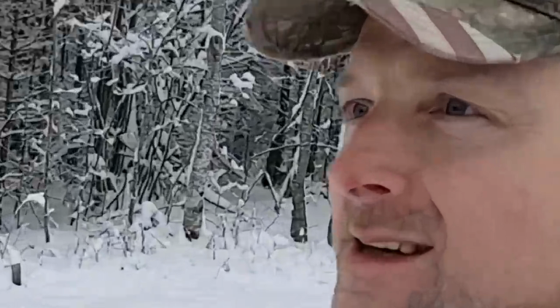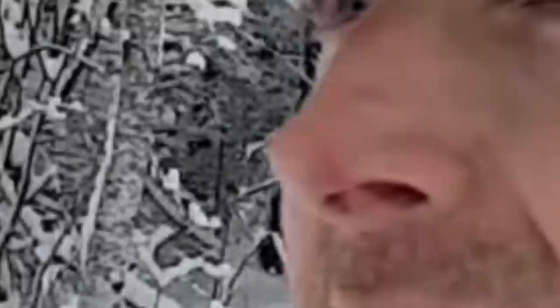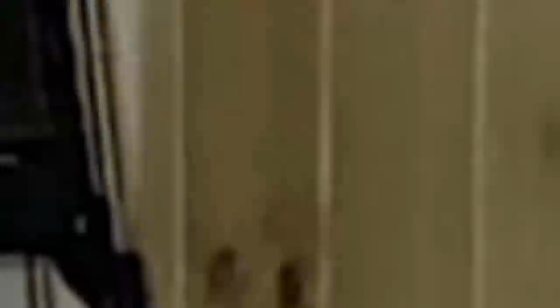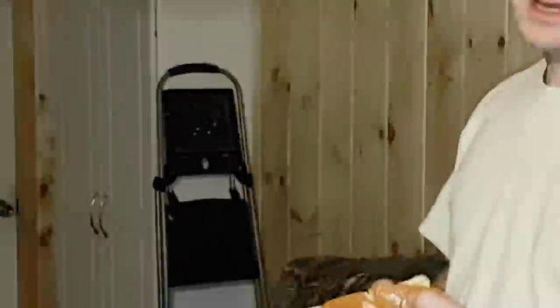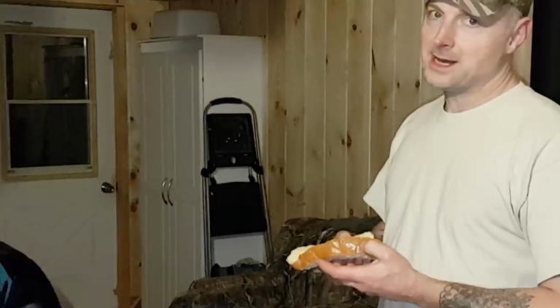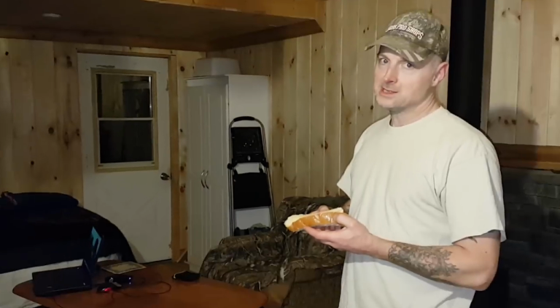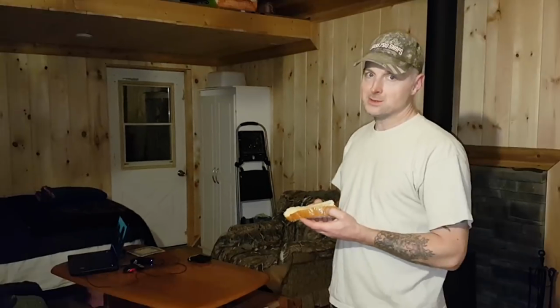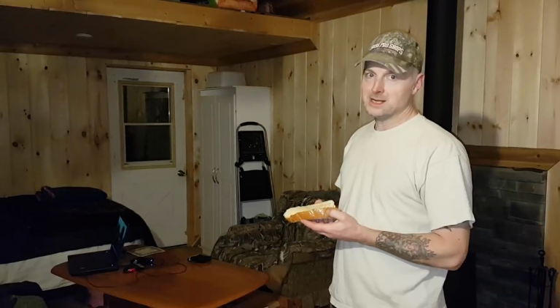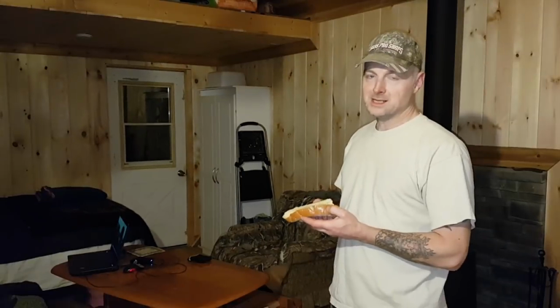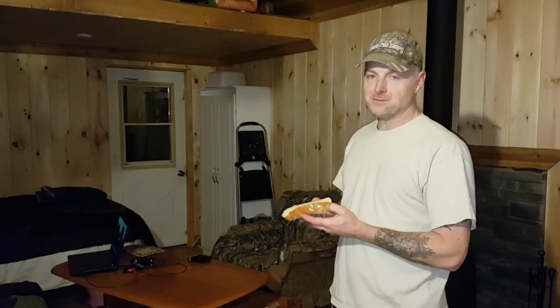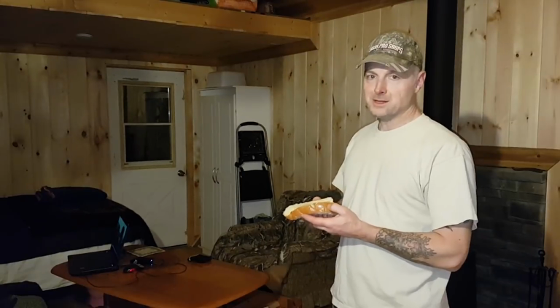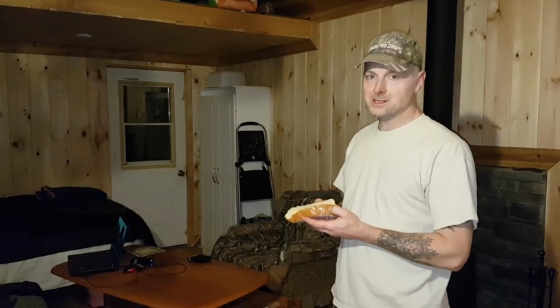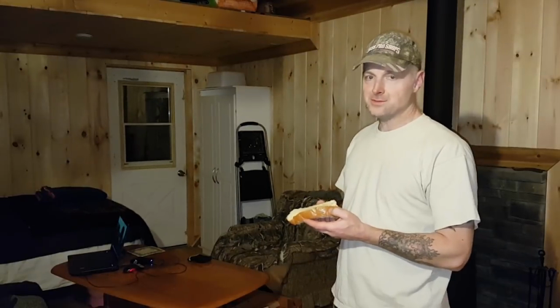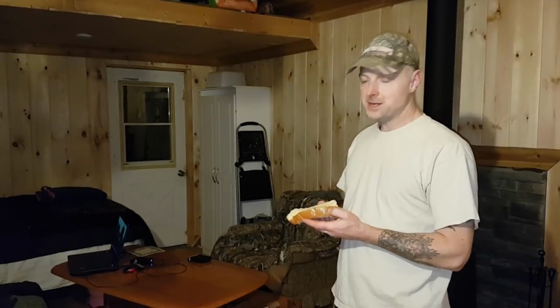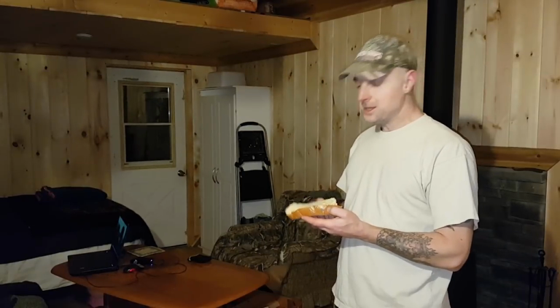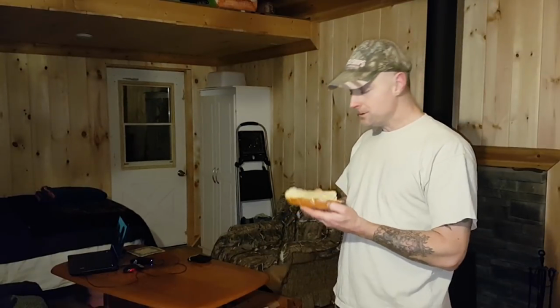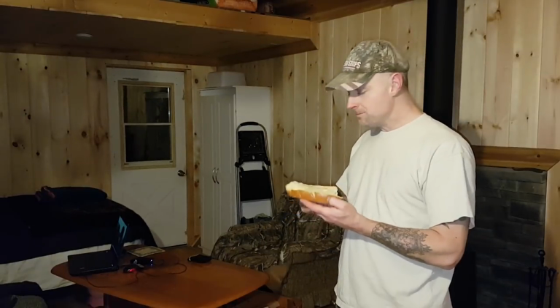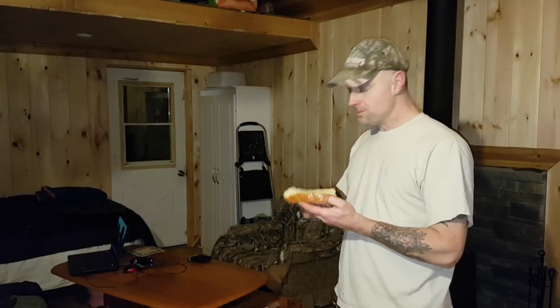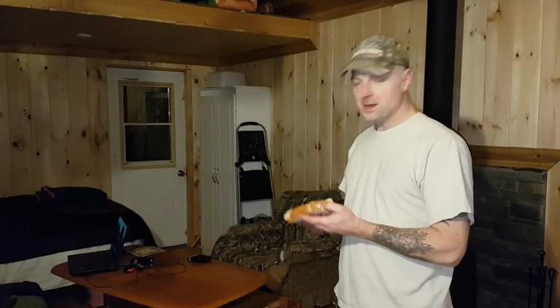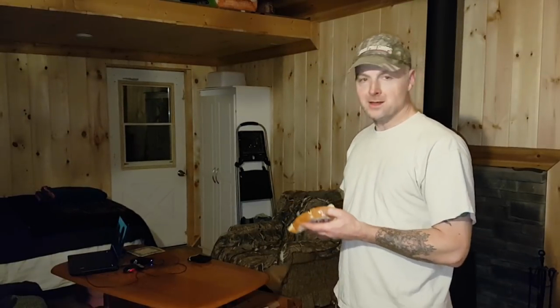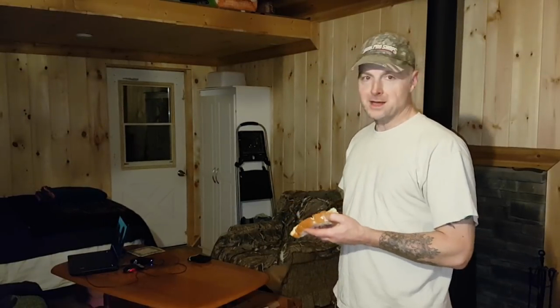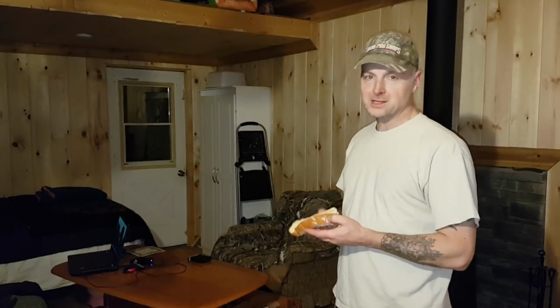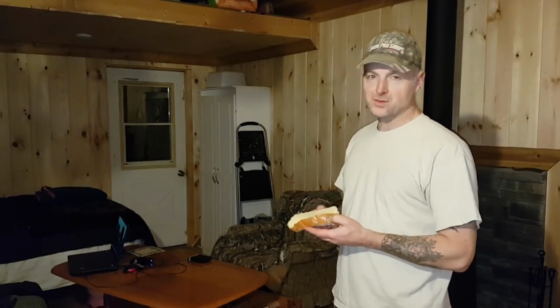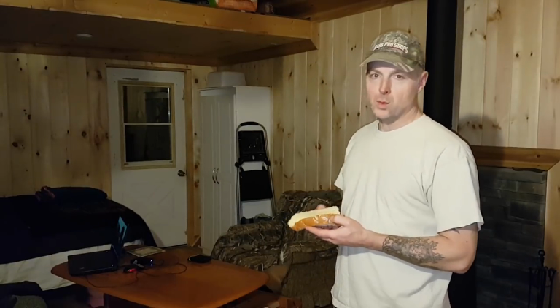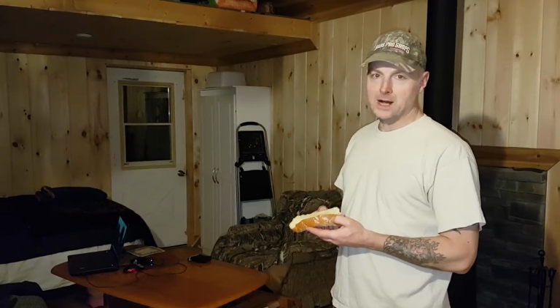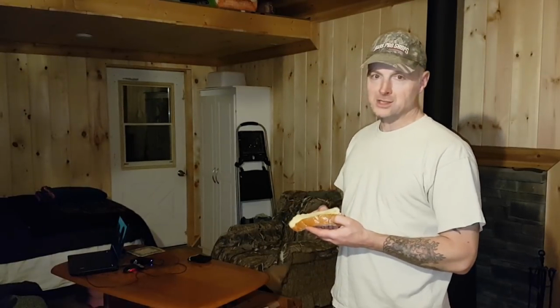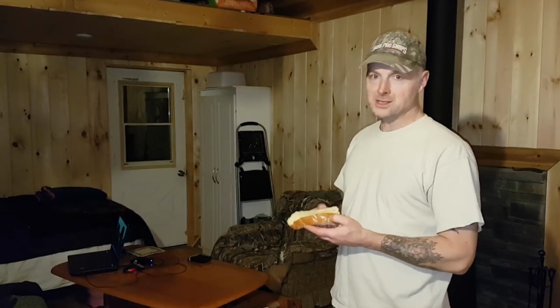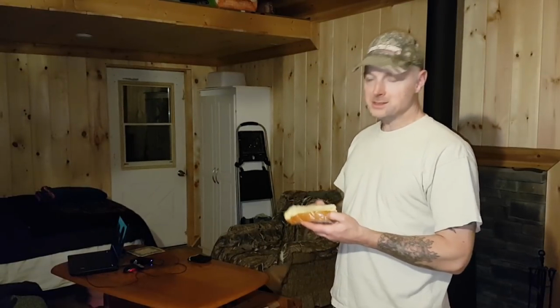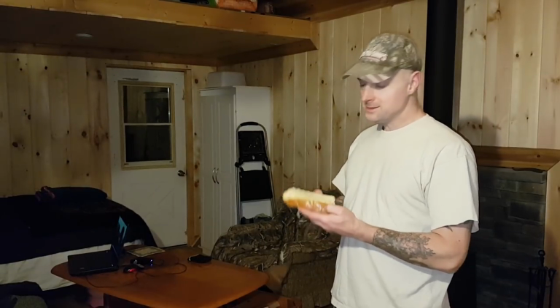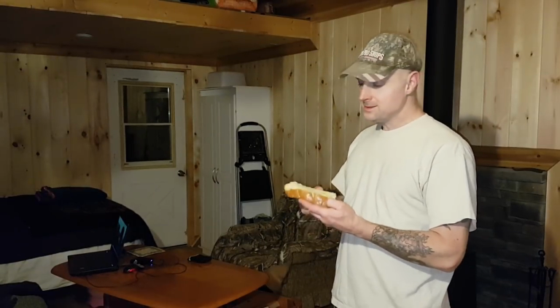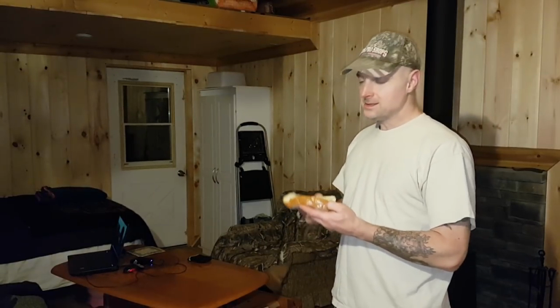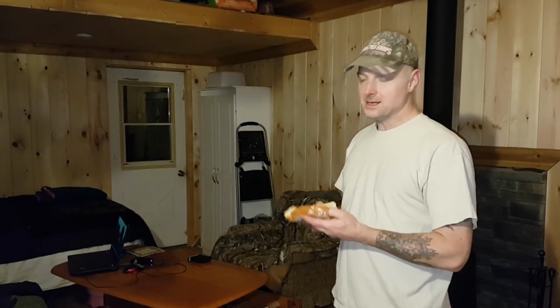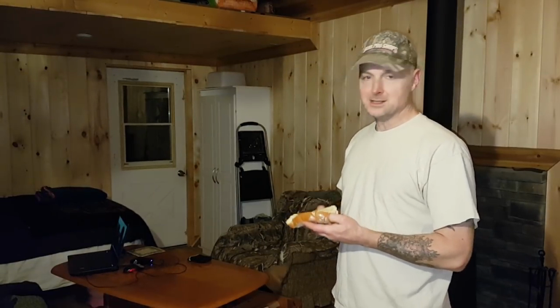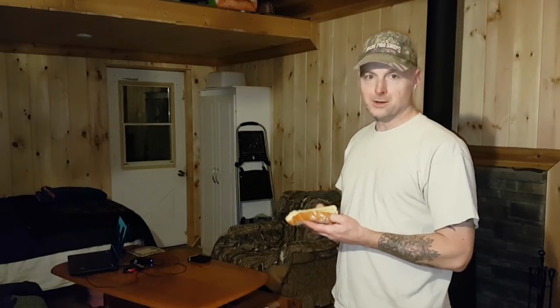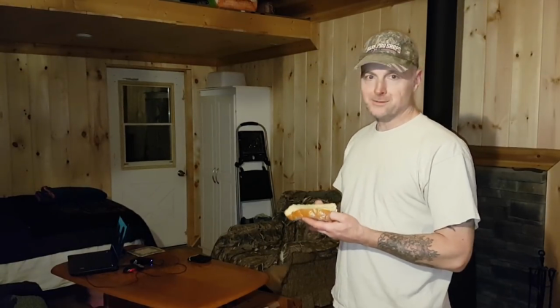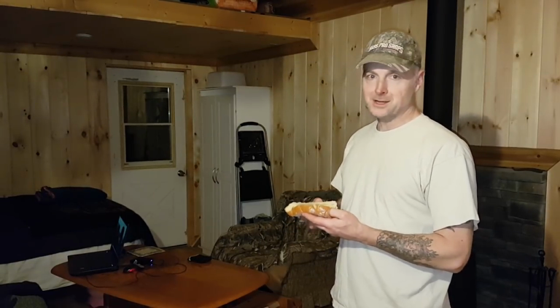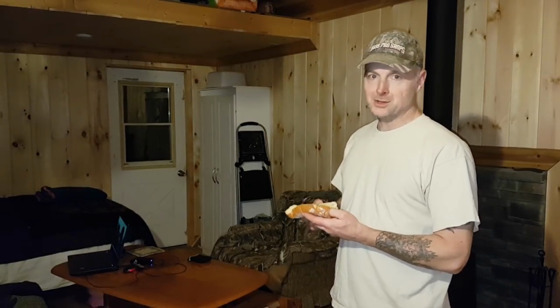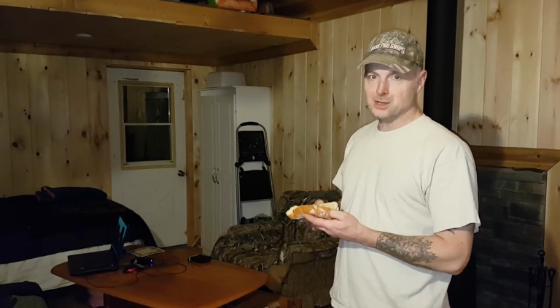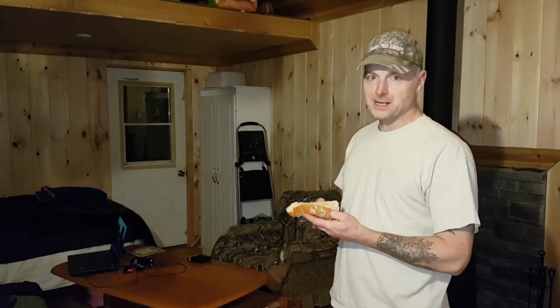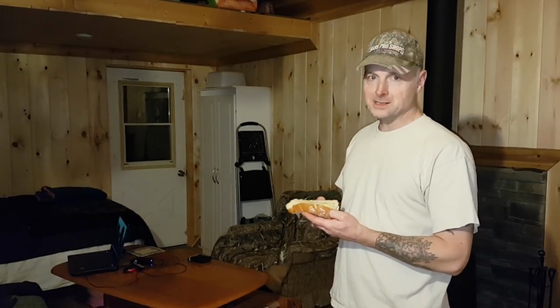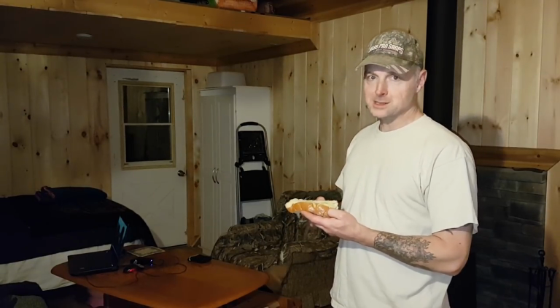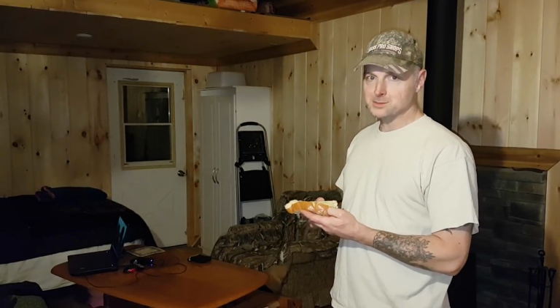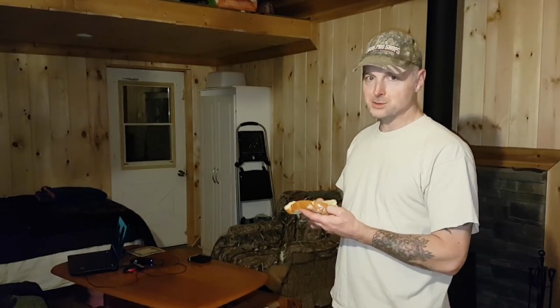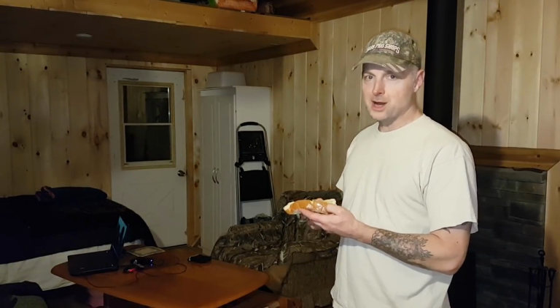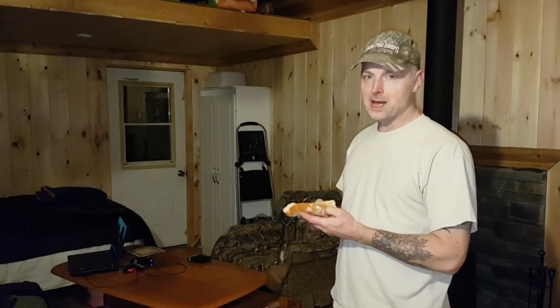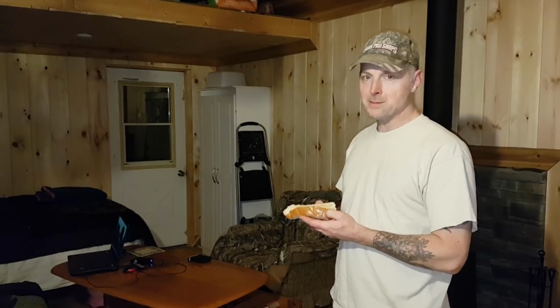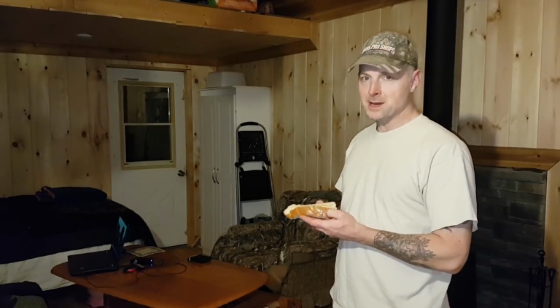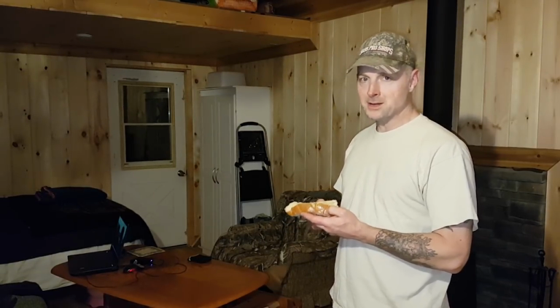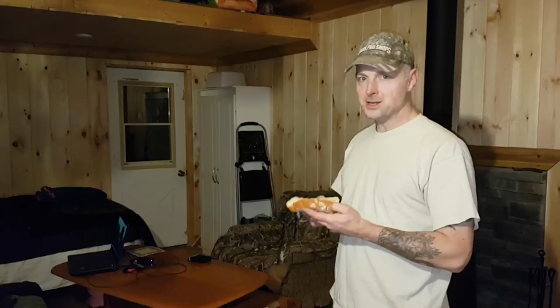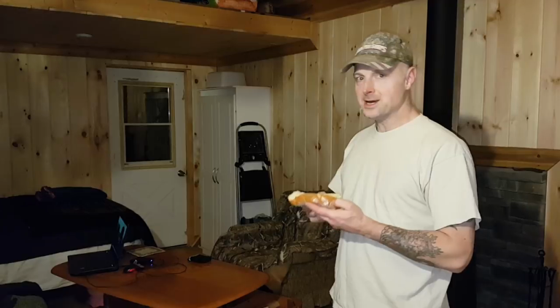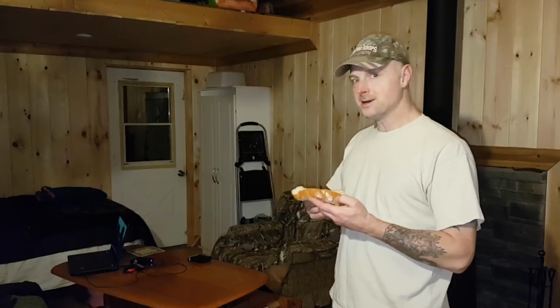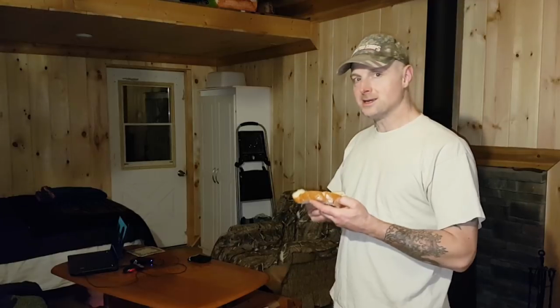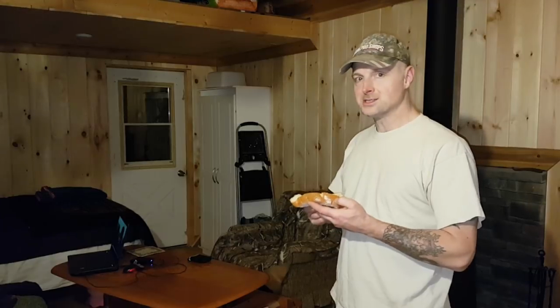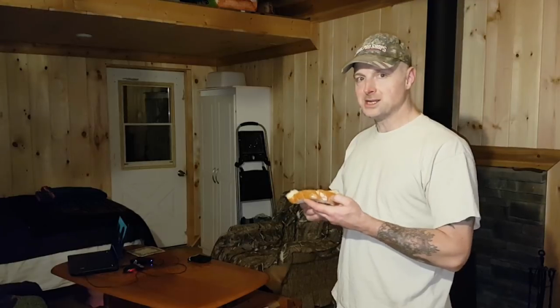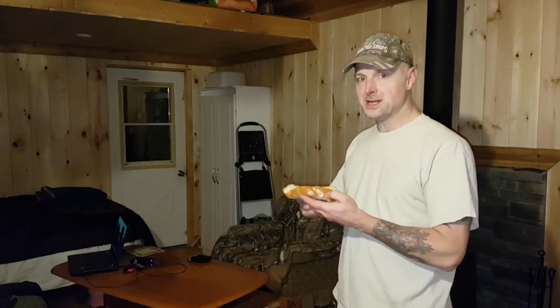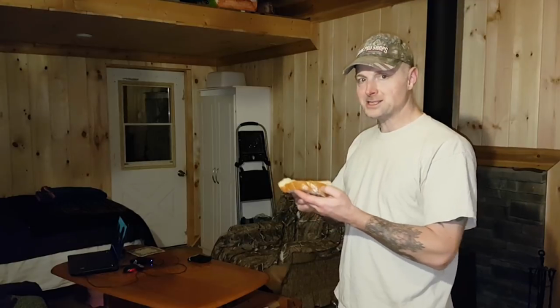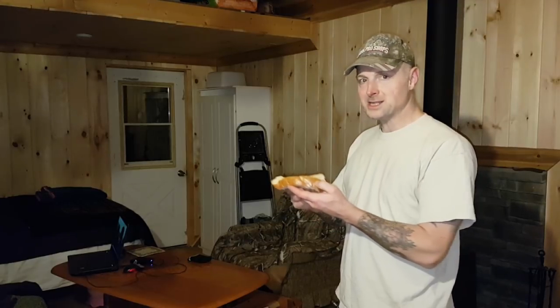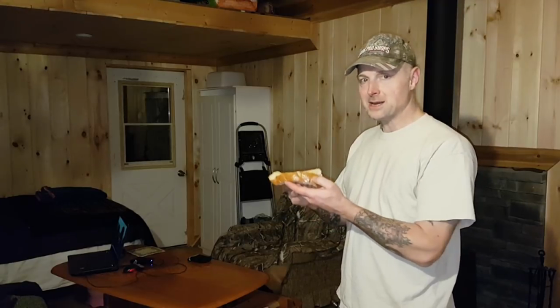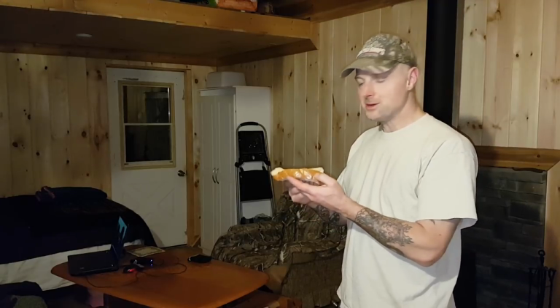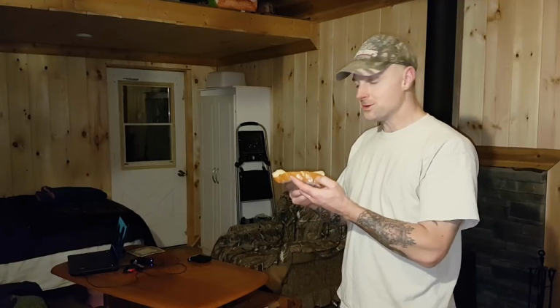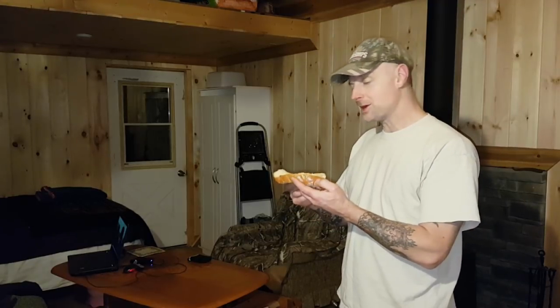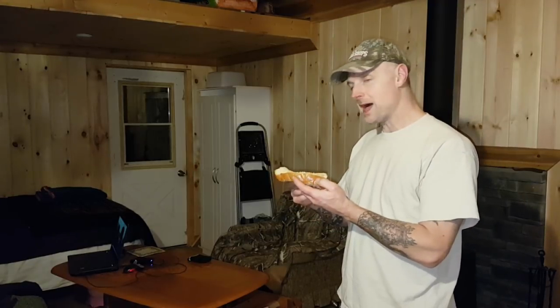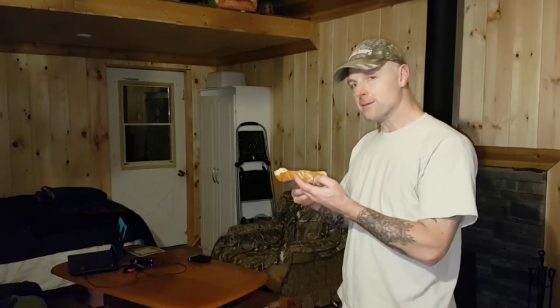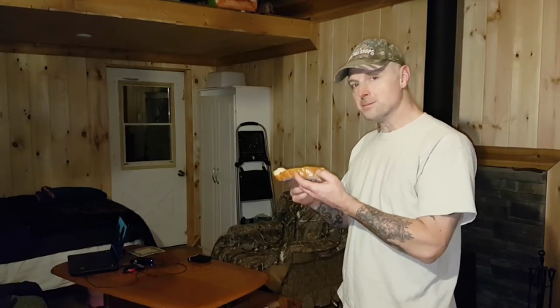OK guys, well that's it for this video. Thanks for watching. Don't forget to like and subscribe and I'll see you next time here at the cabin.